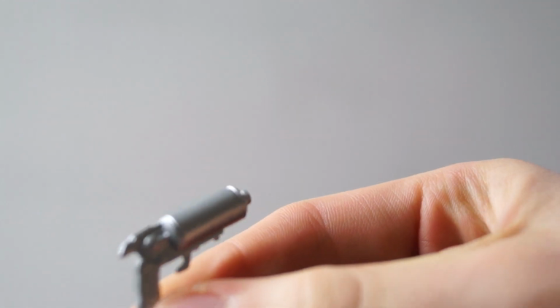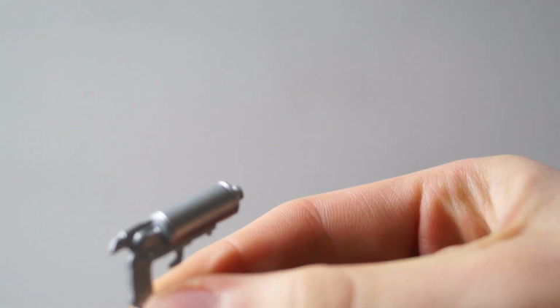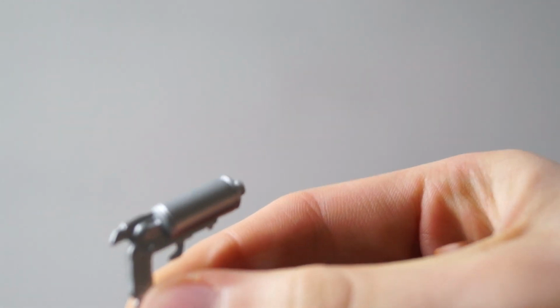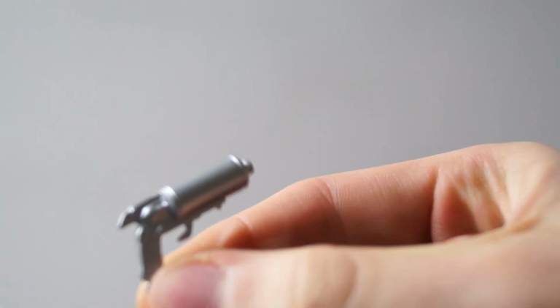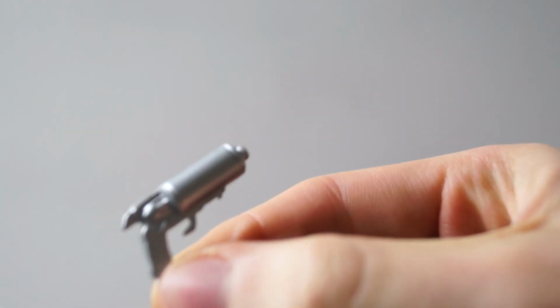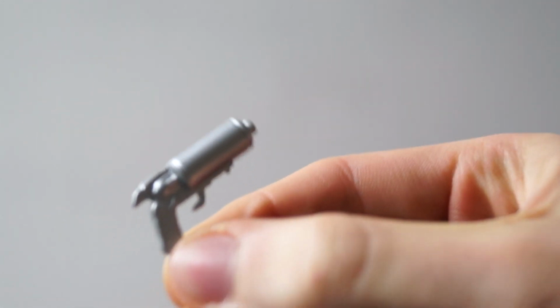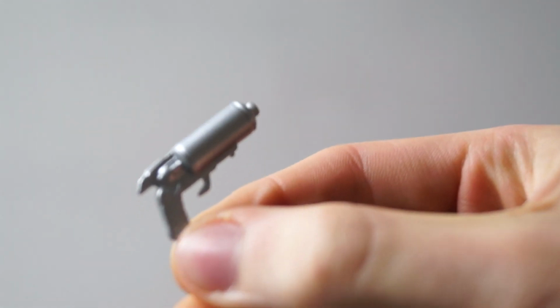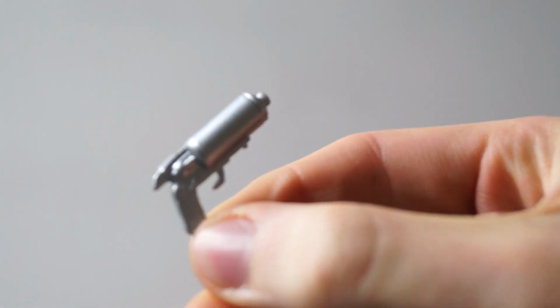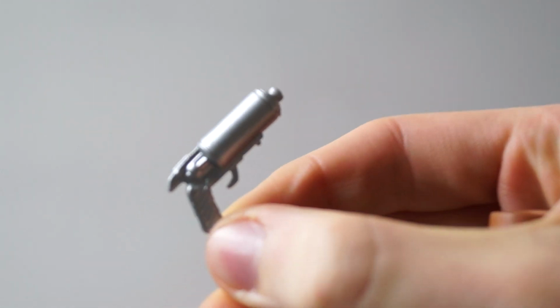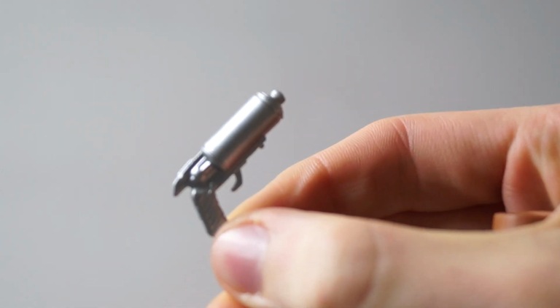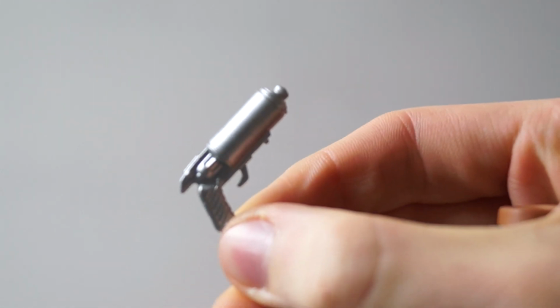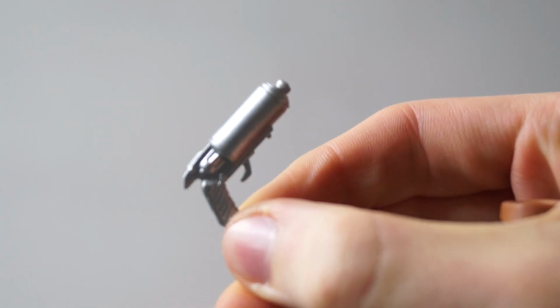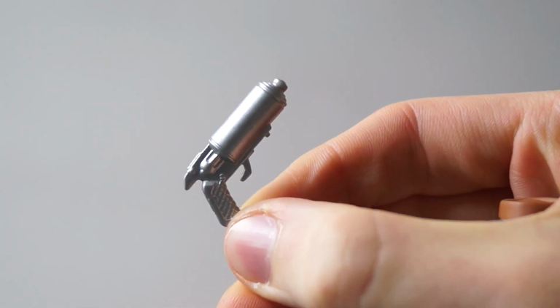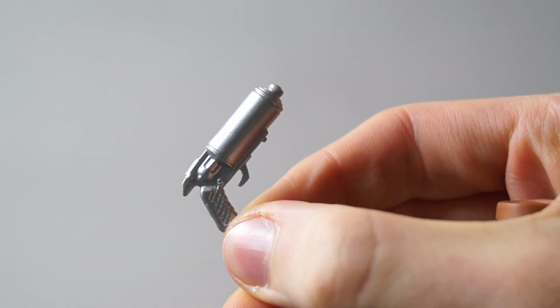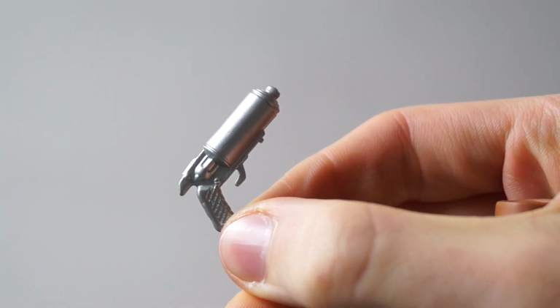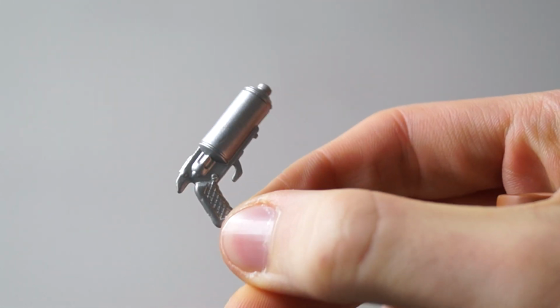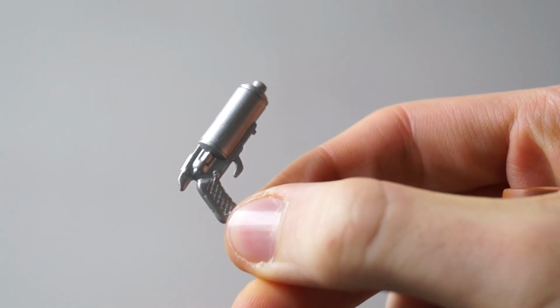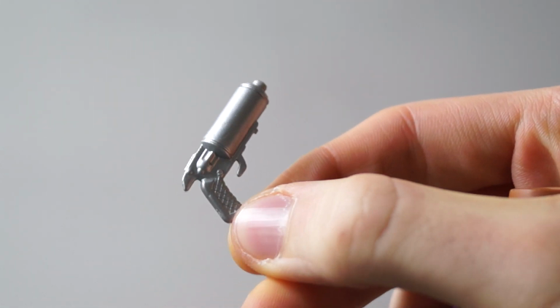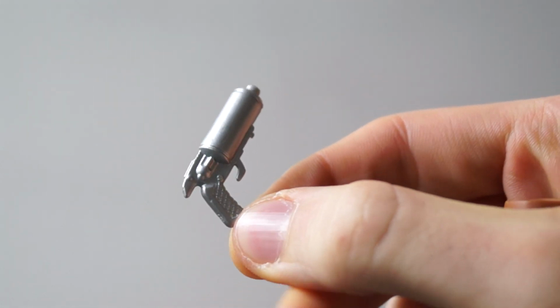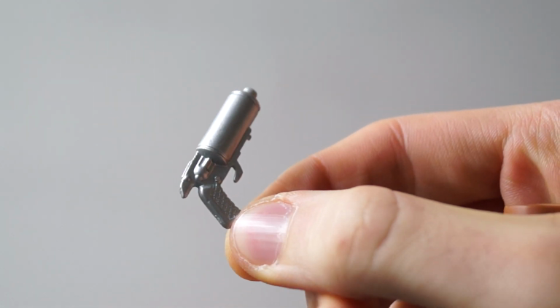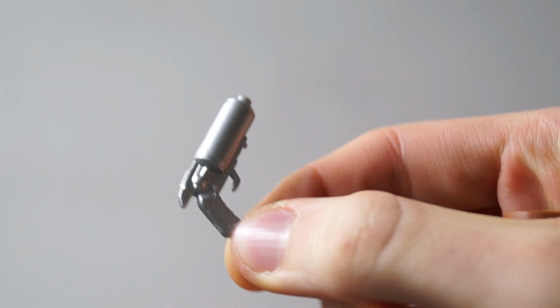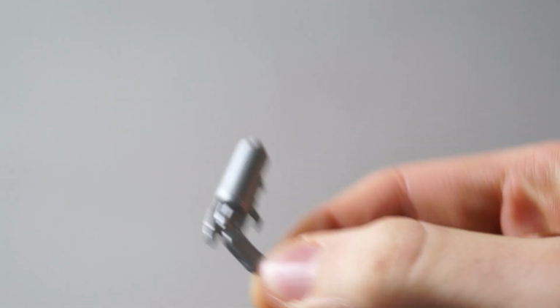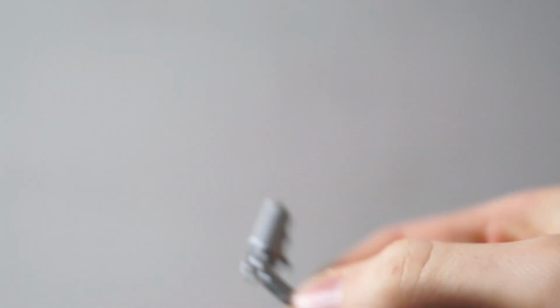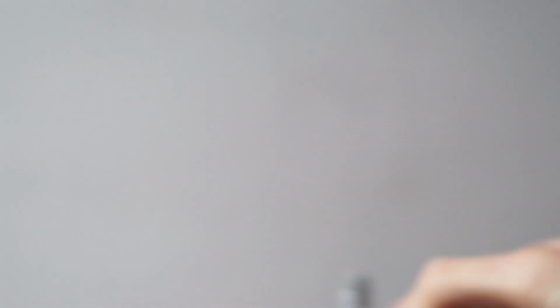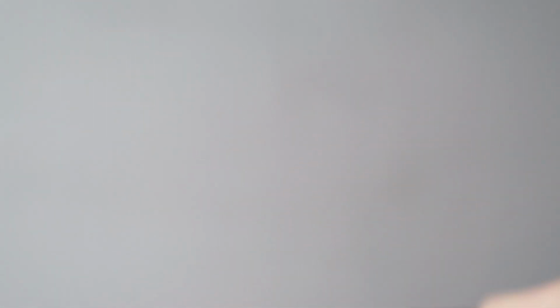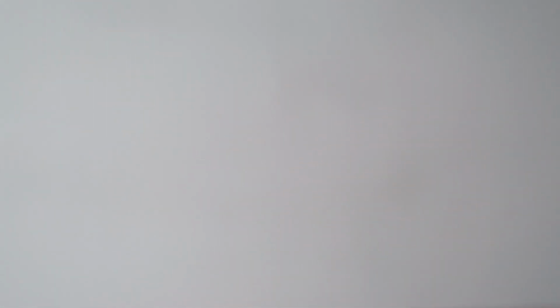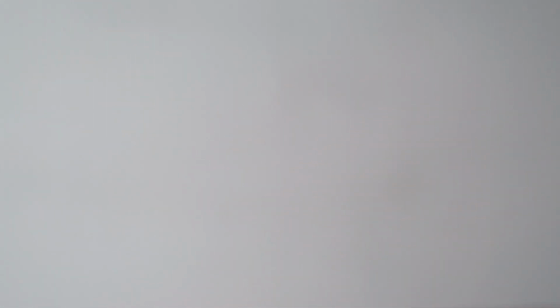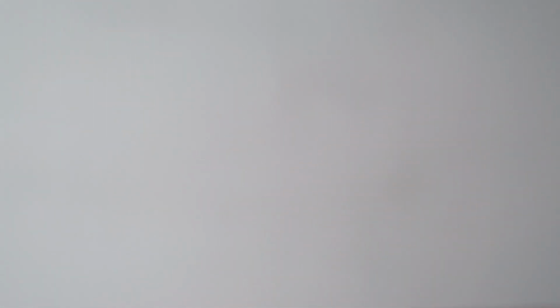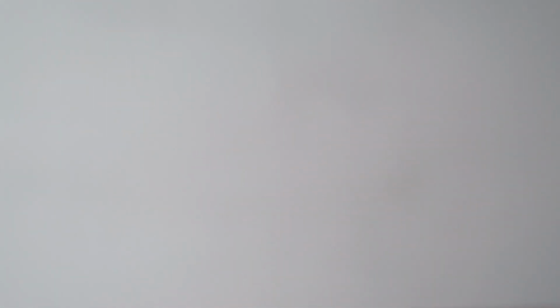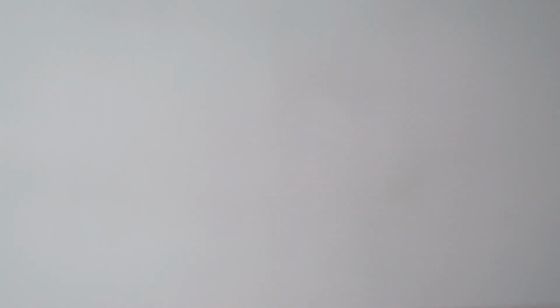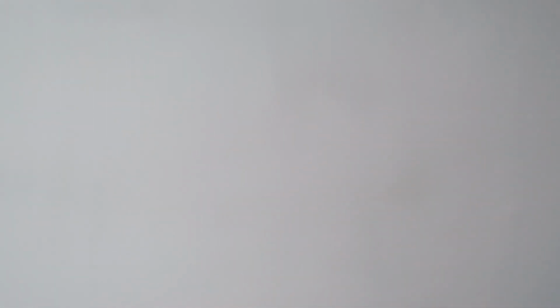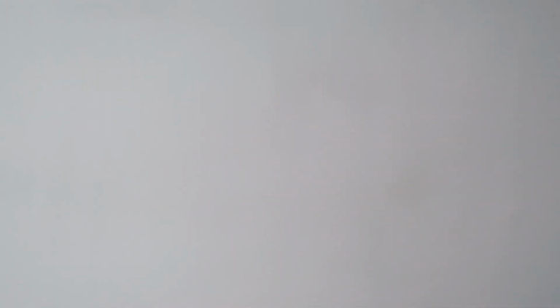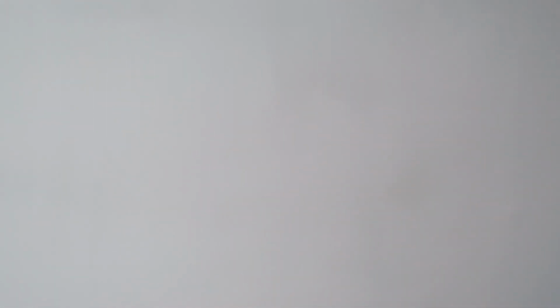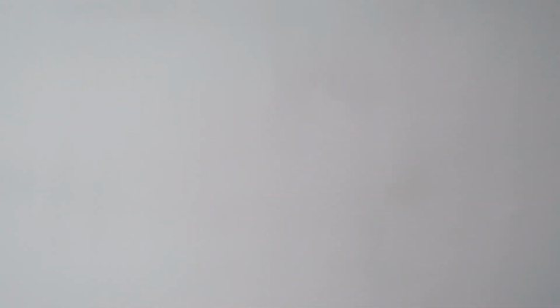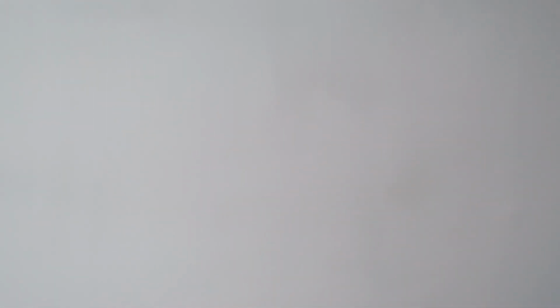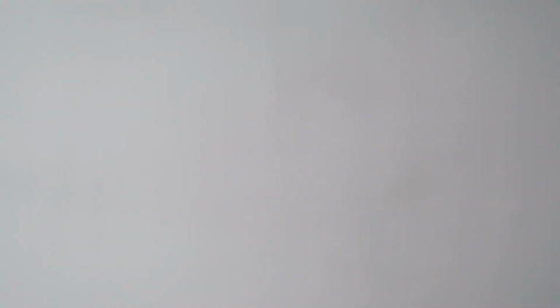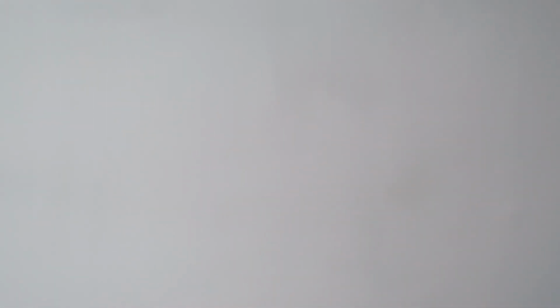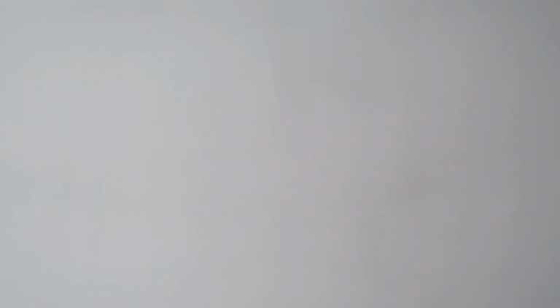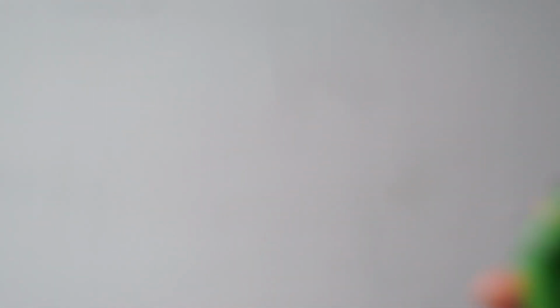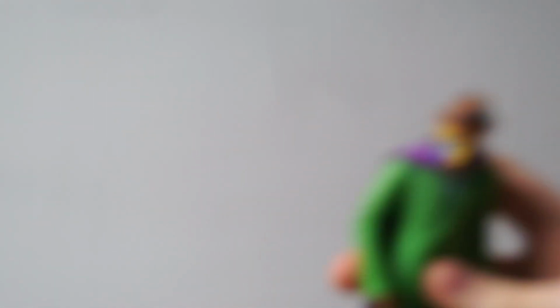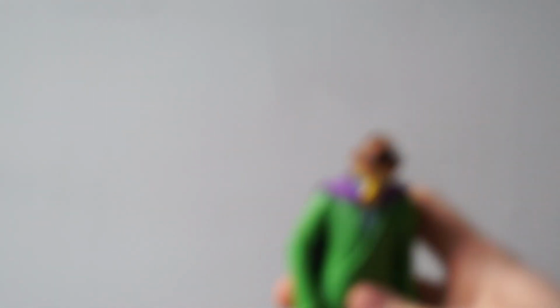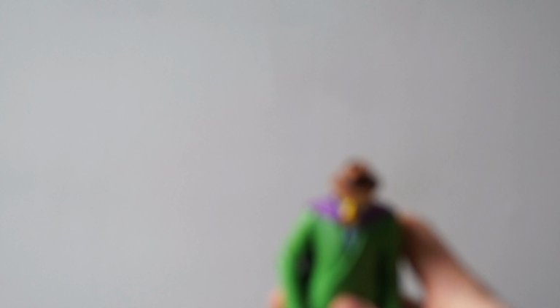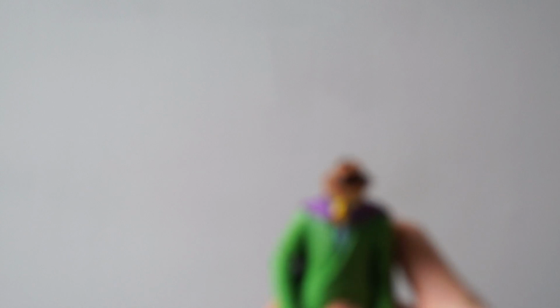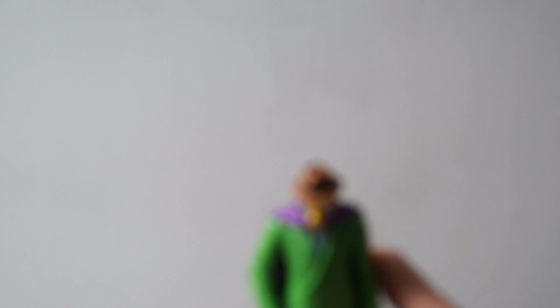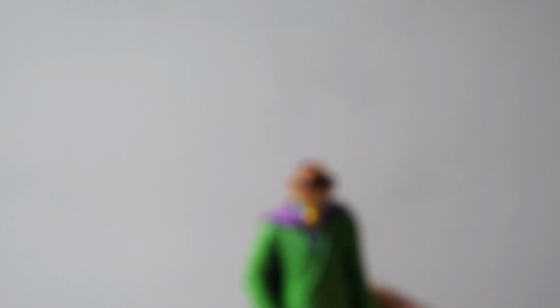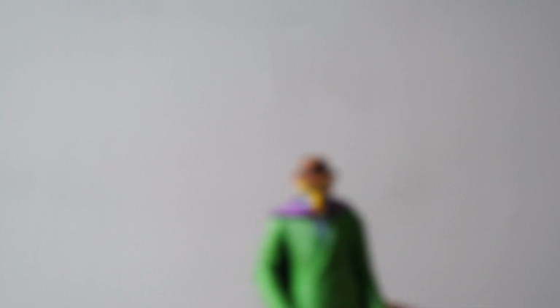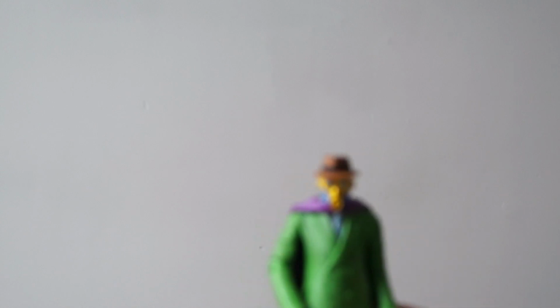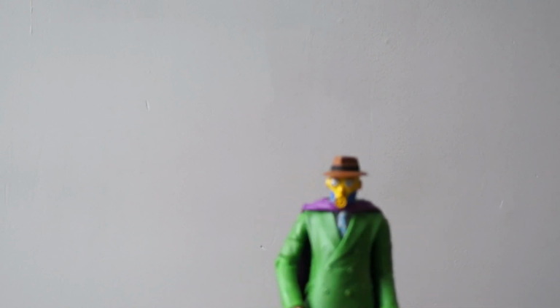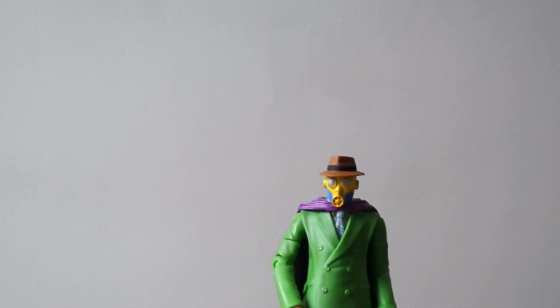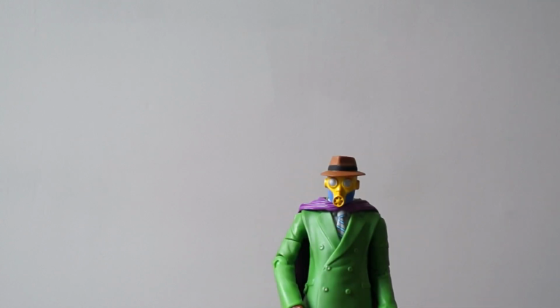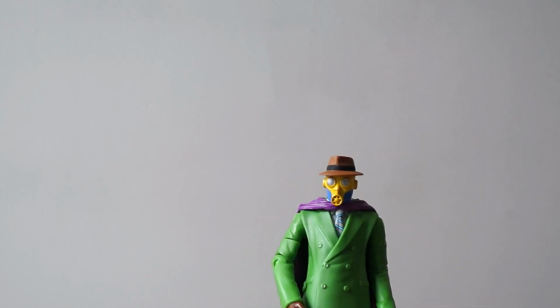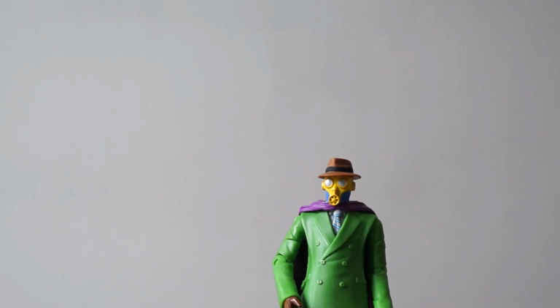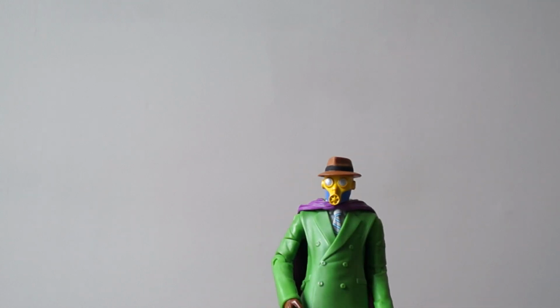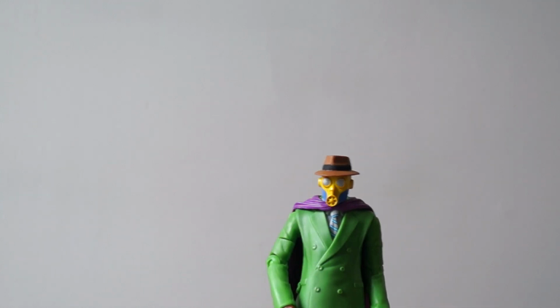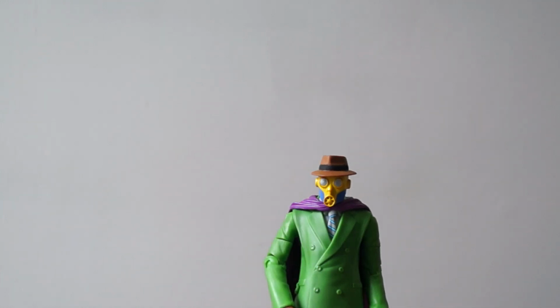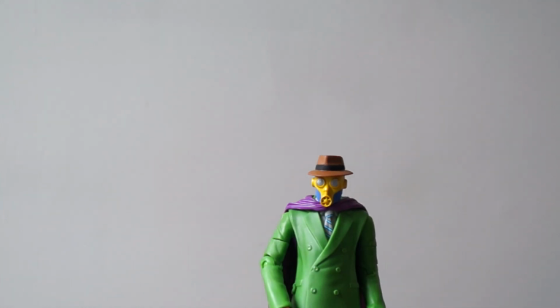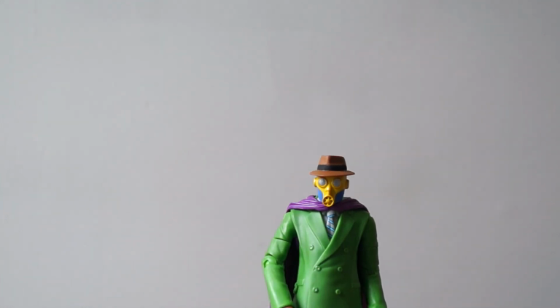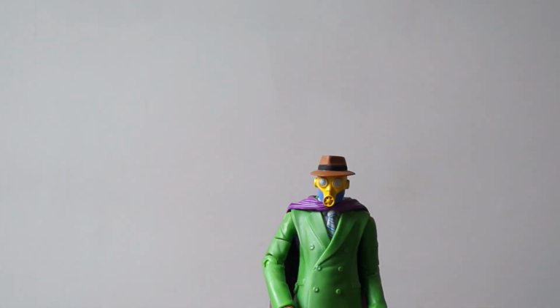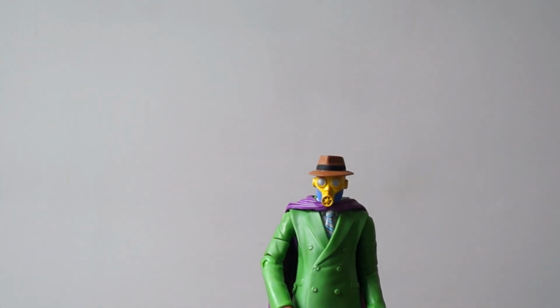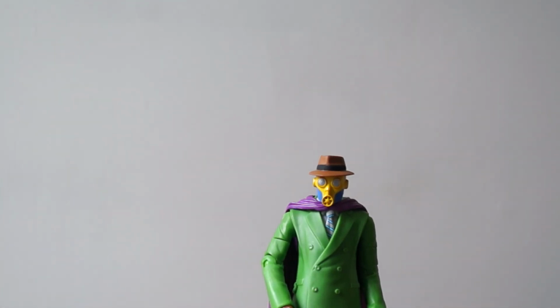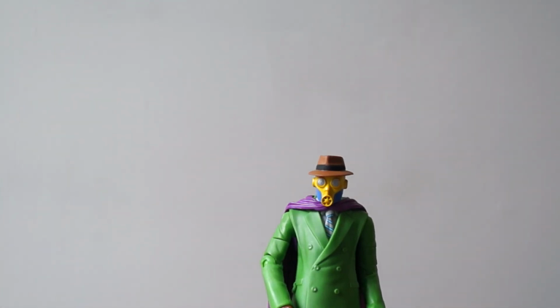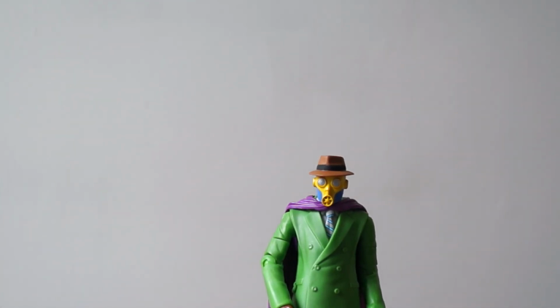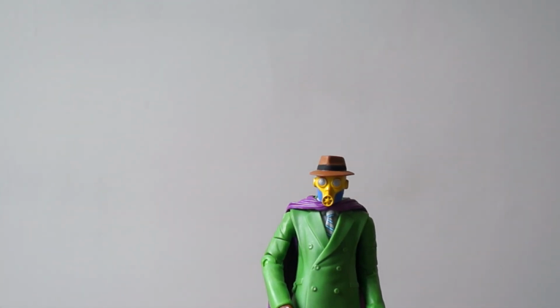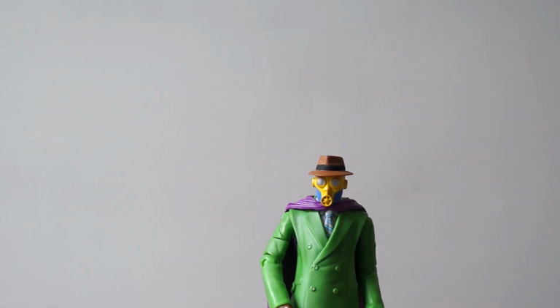Looks really nice, huh? Nice silver sleeping gun. Let's get to the main part — the outfit and the suit.